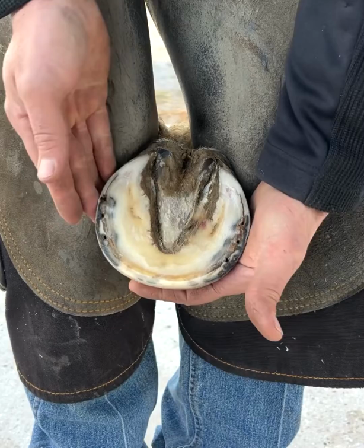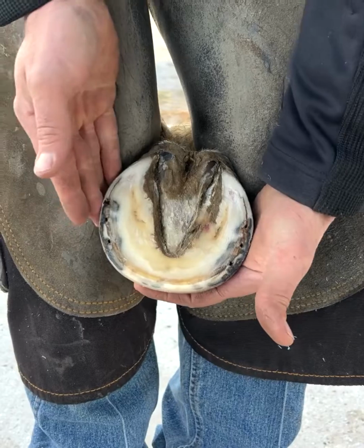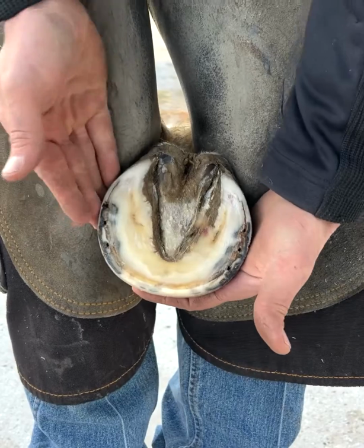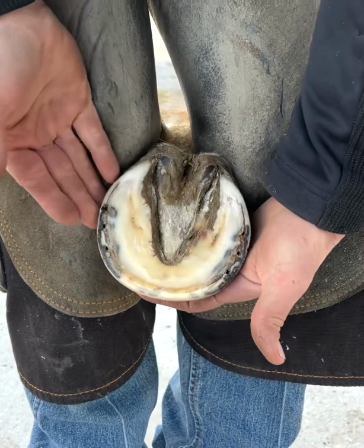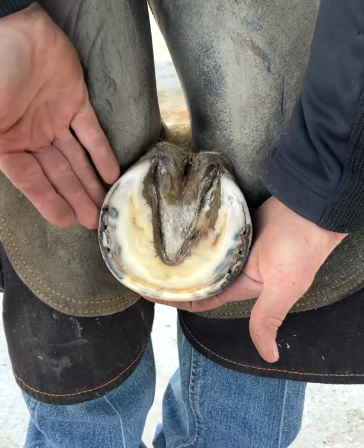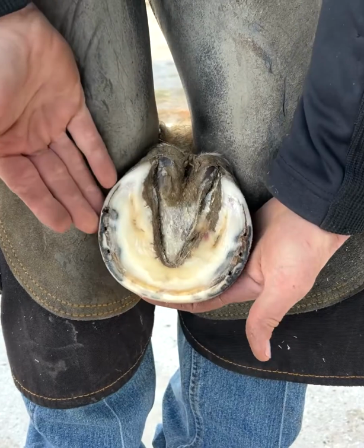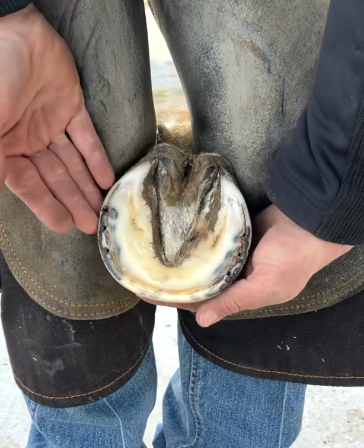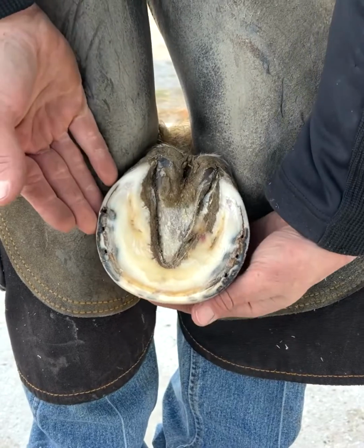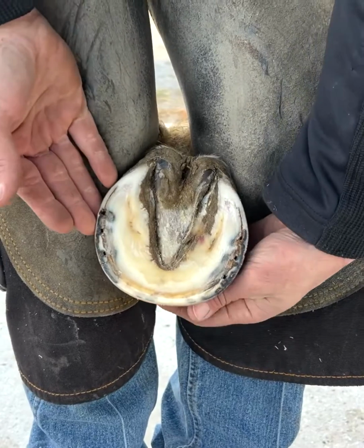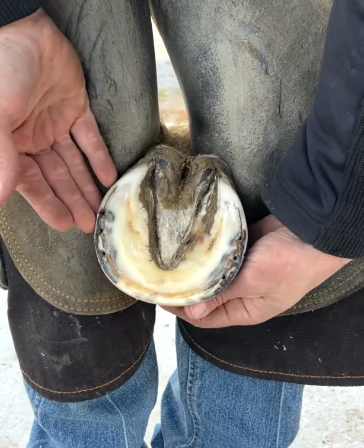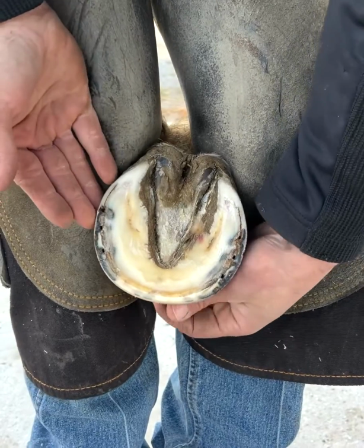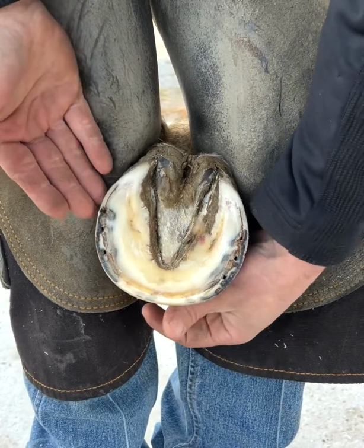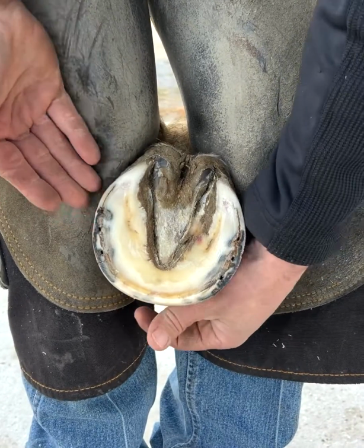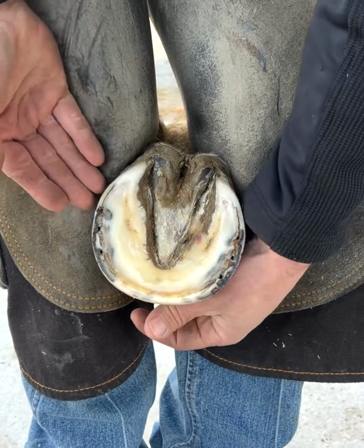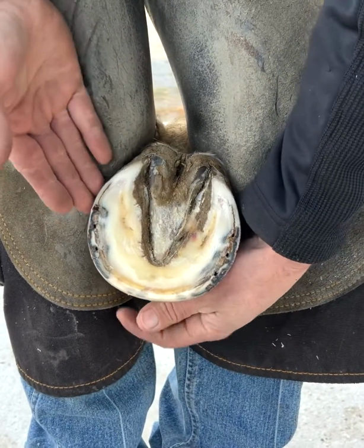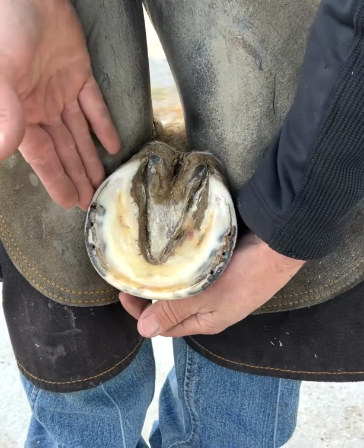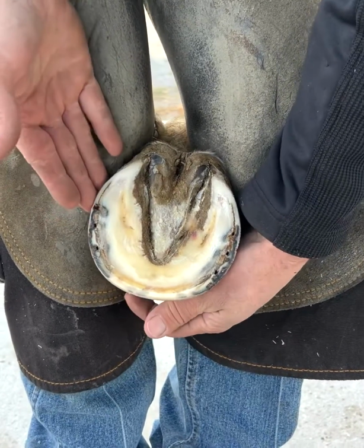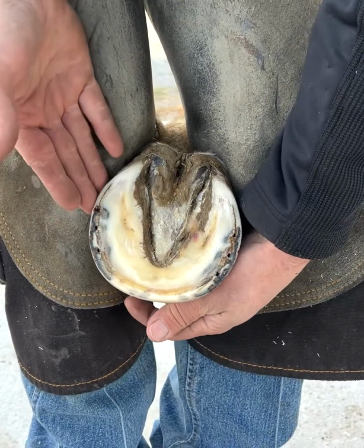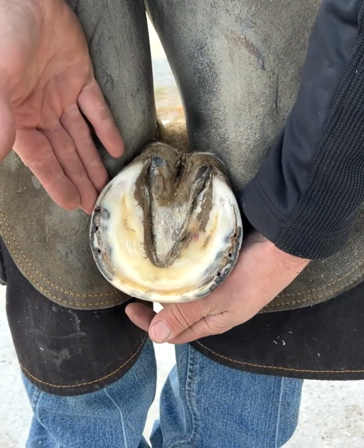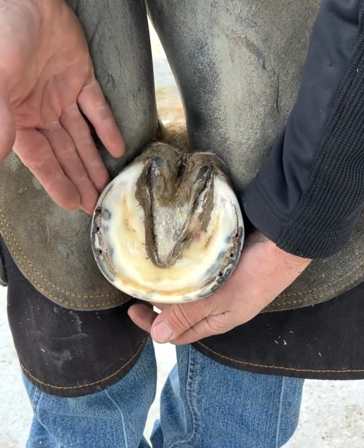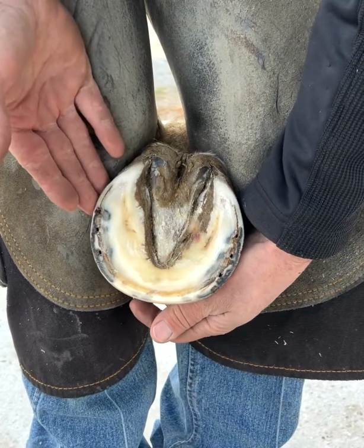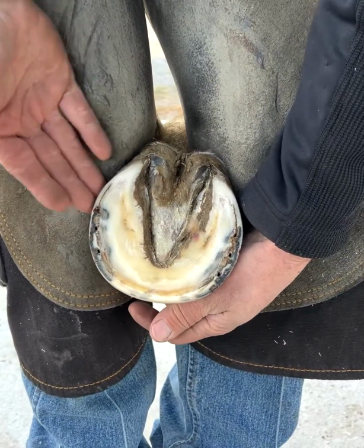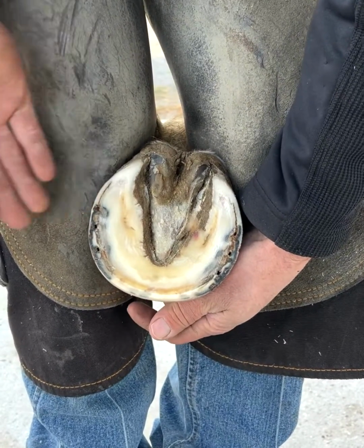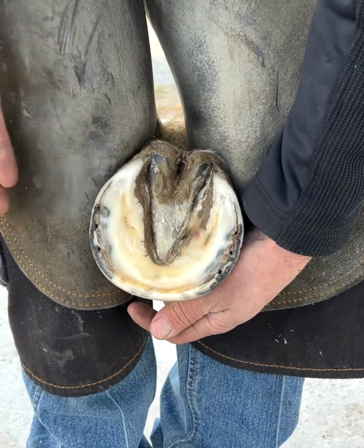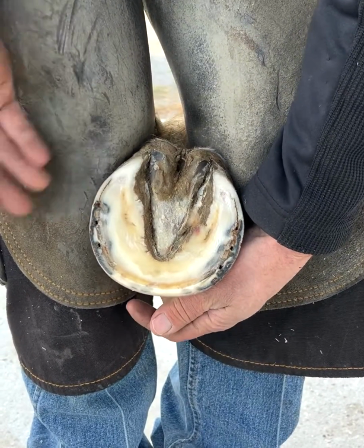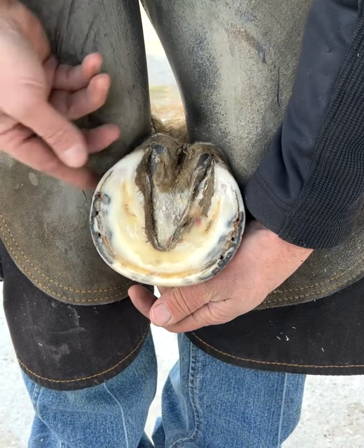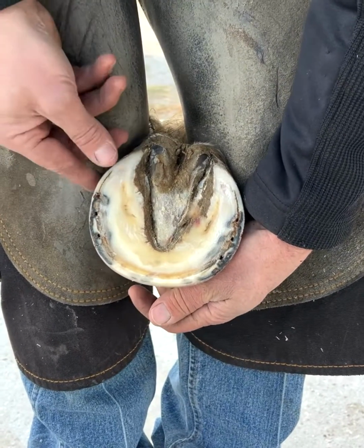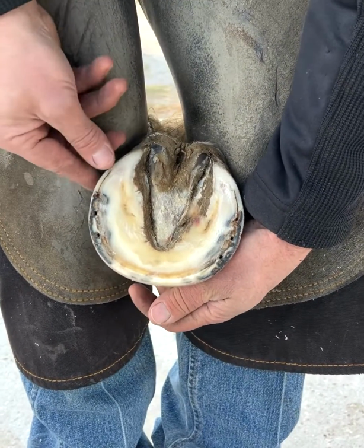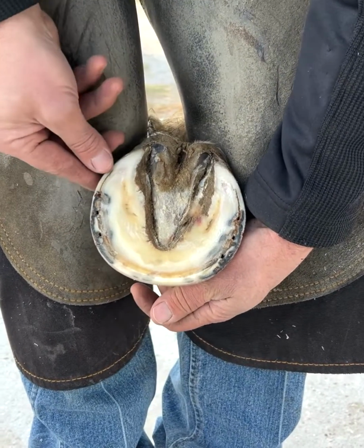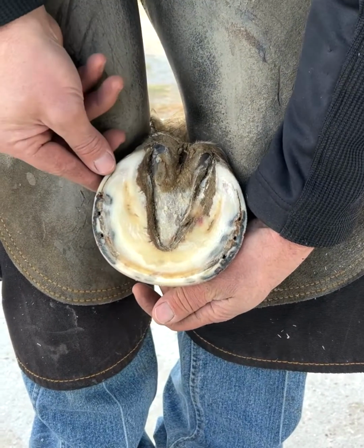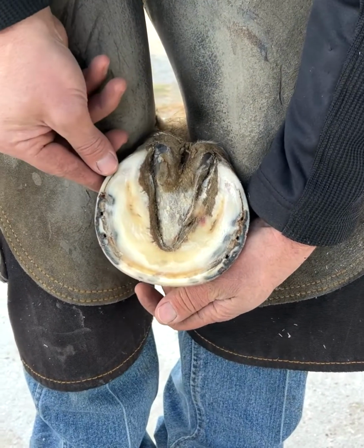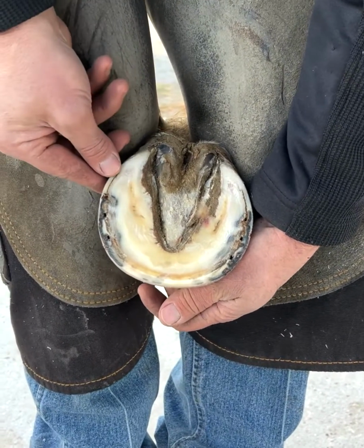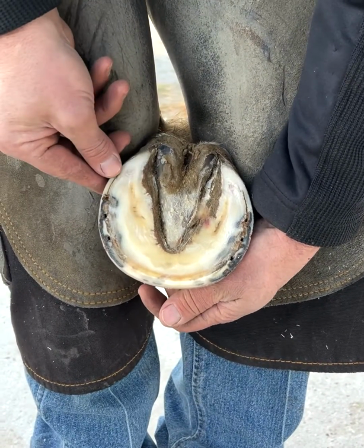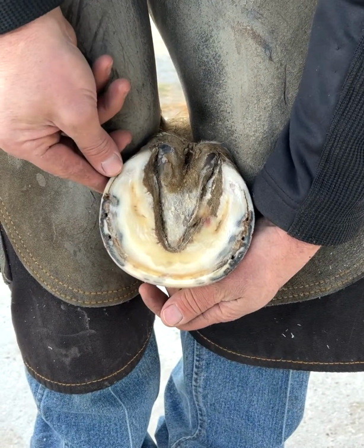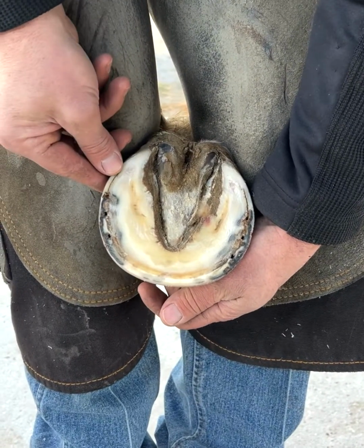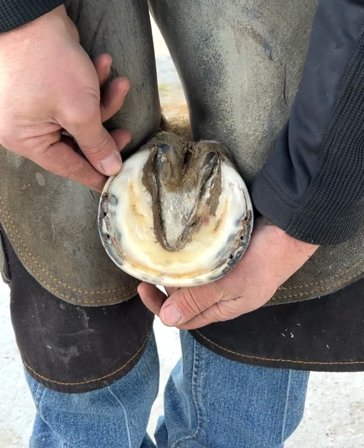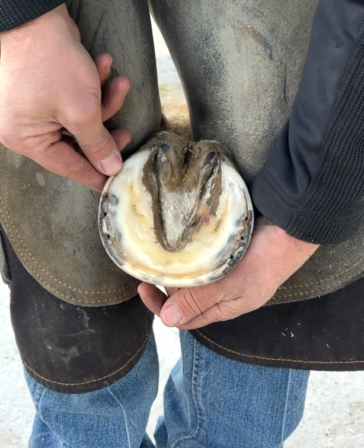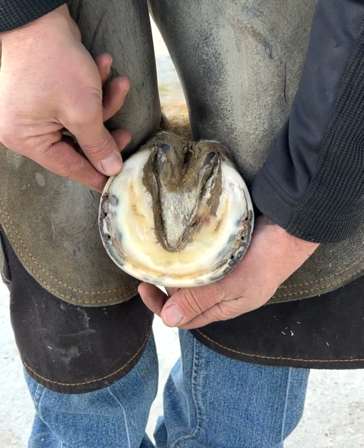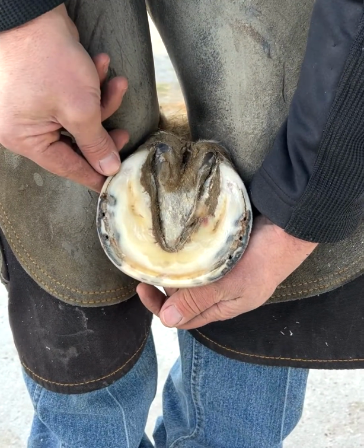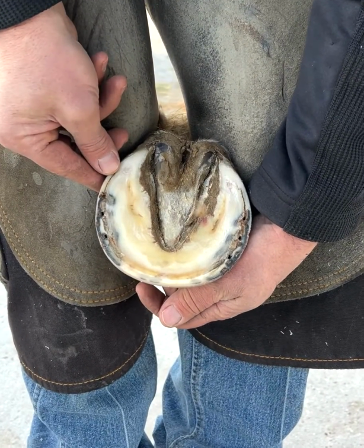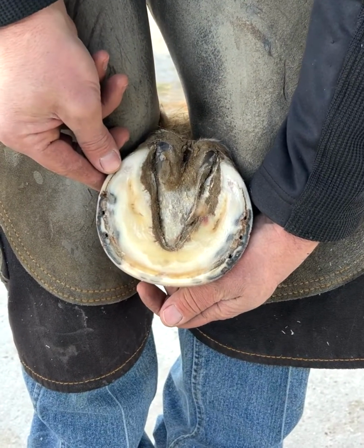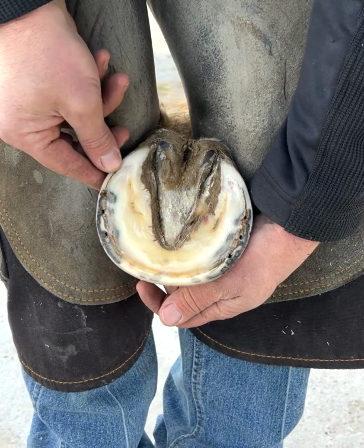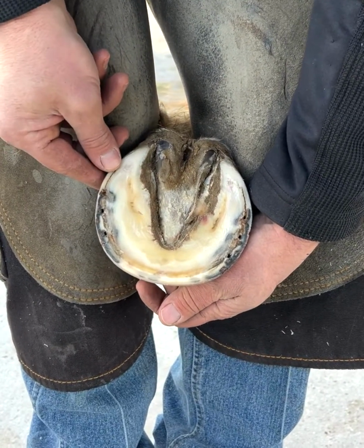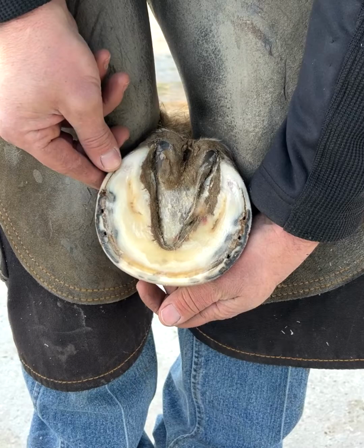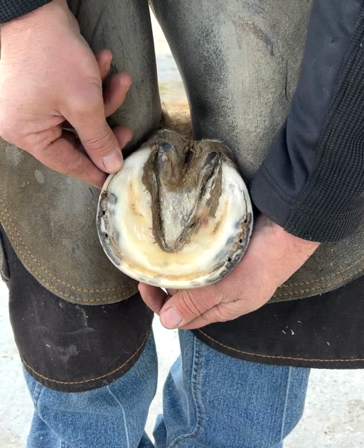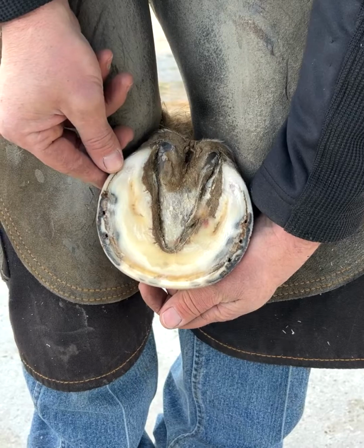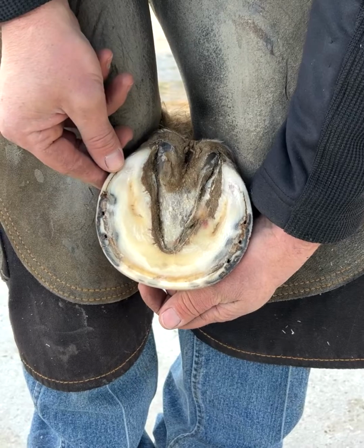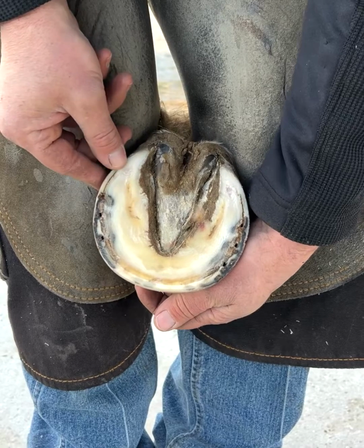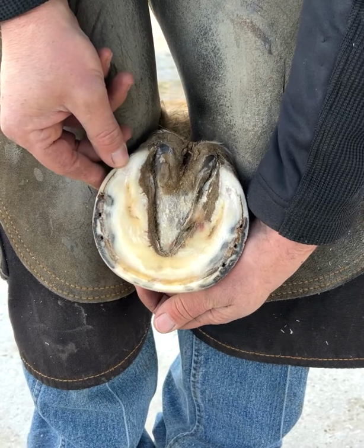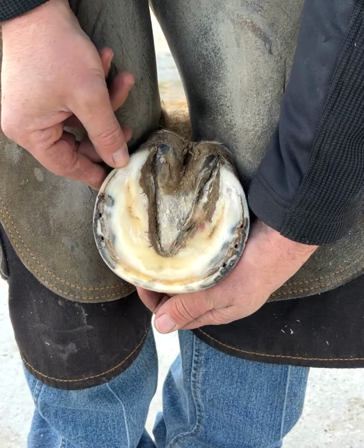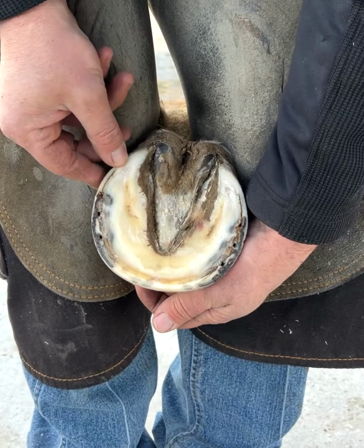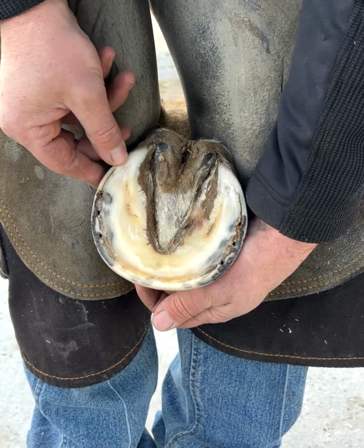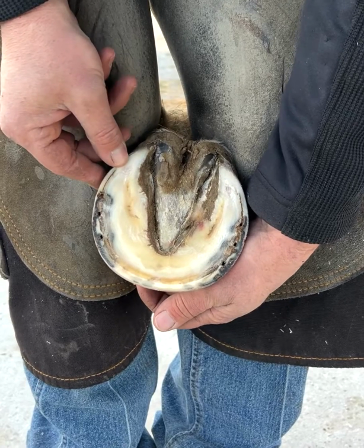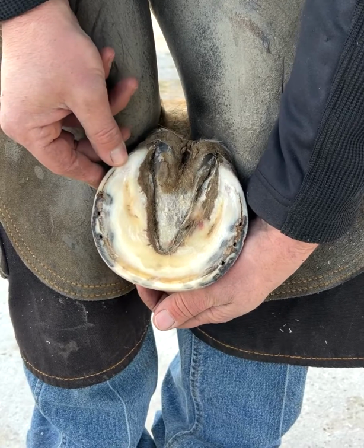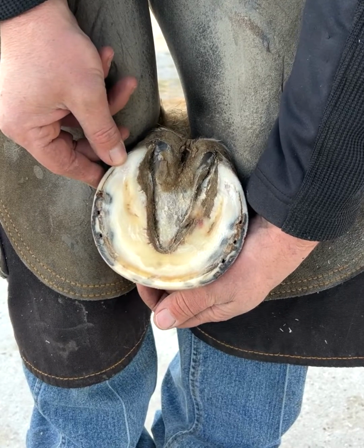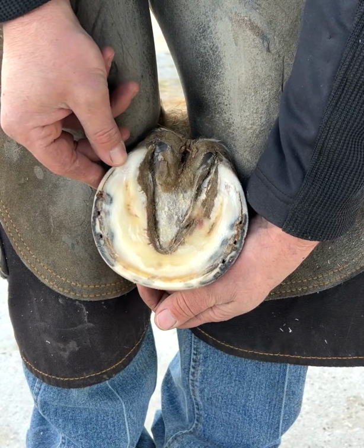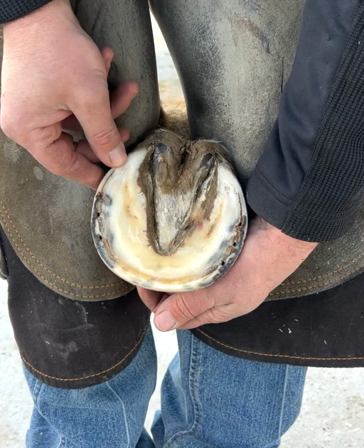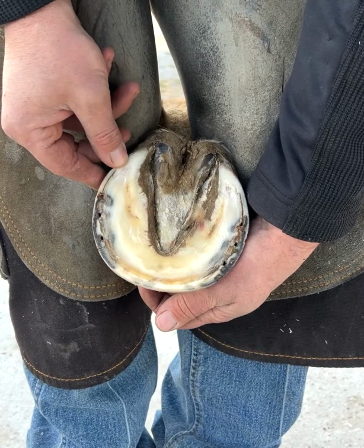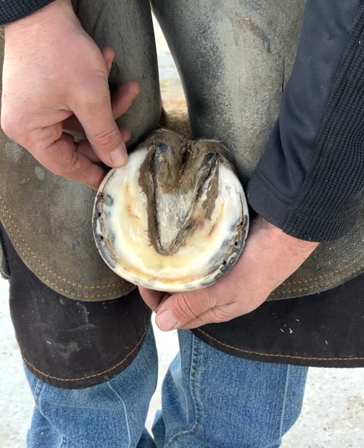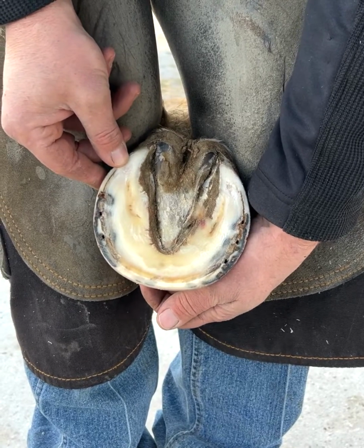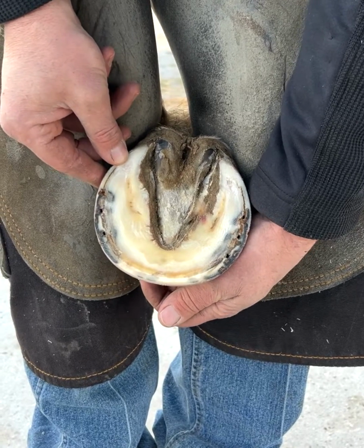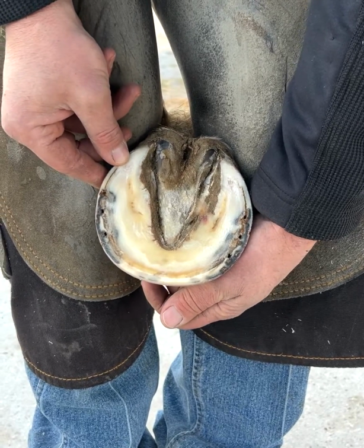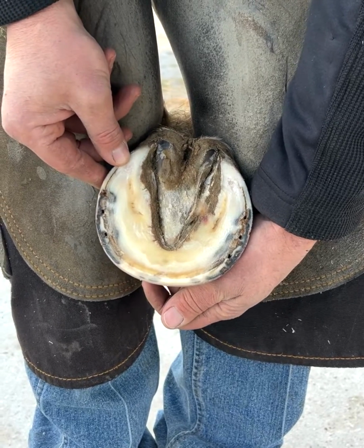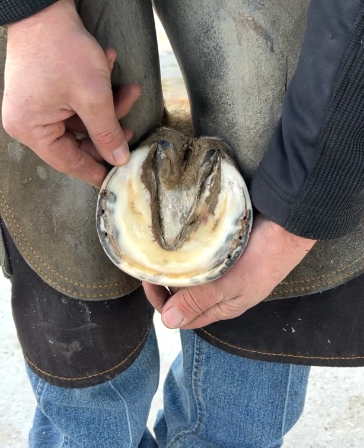So basic terminology of the foot. Hopefully that will help clear some stuff up on some of the other videos when I'm going about my evaluation of feet.